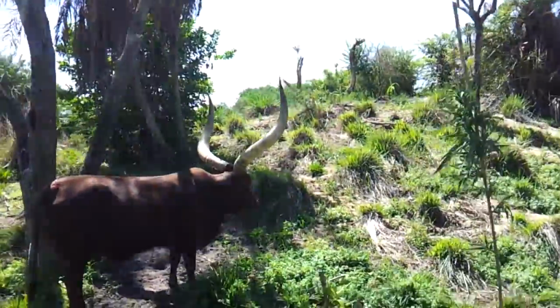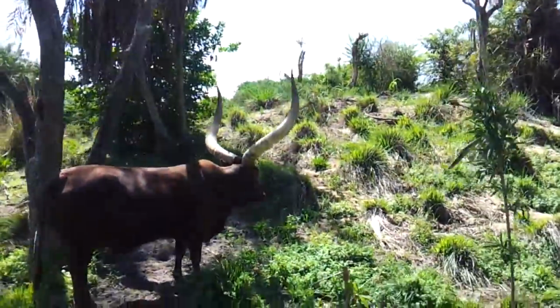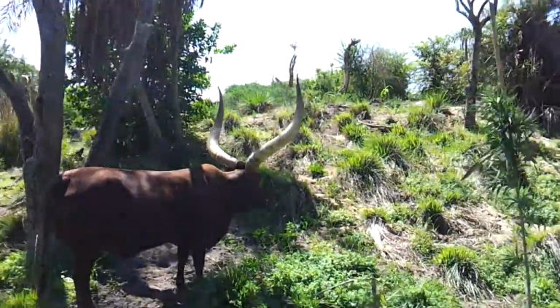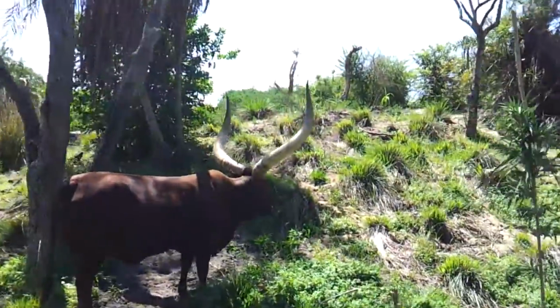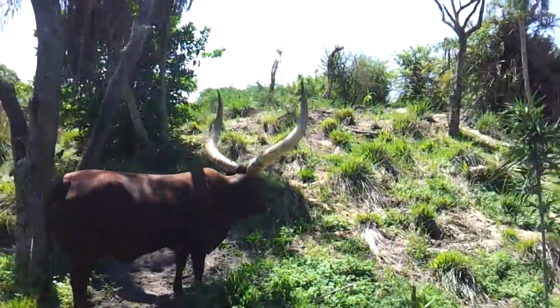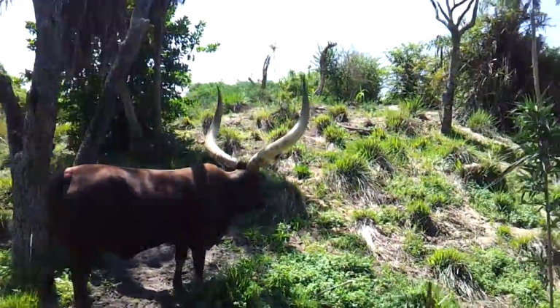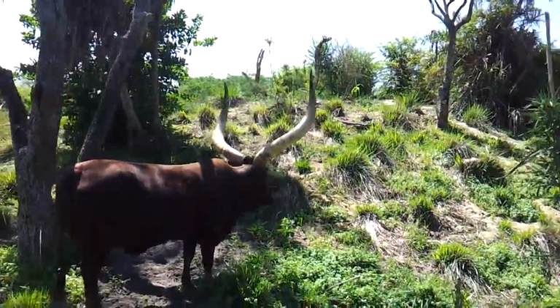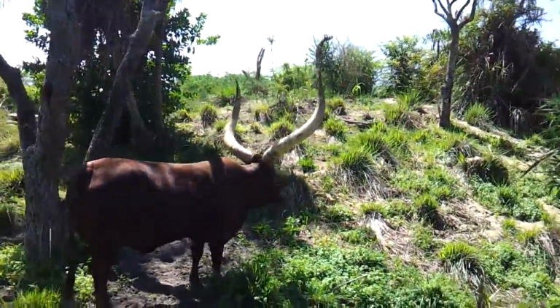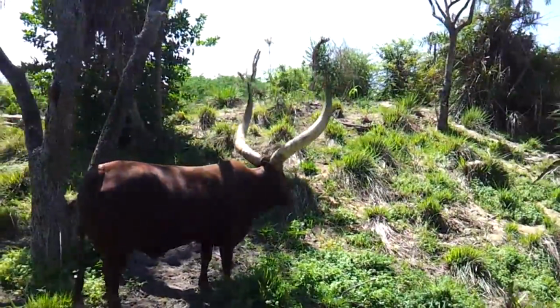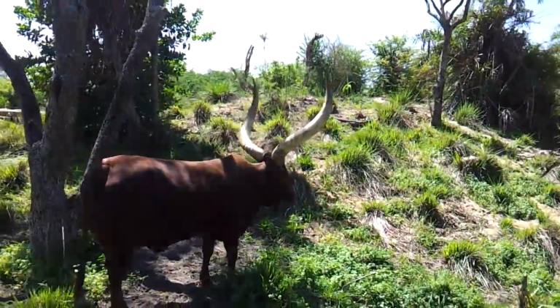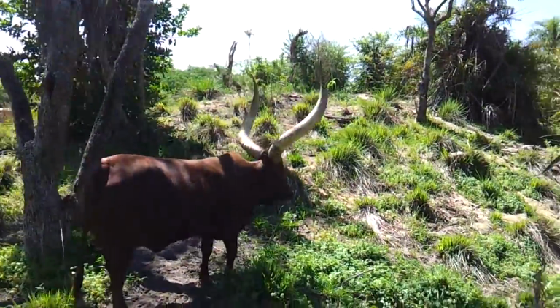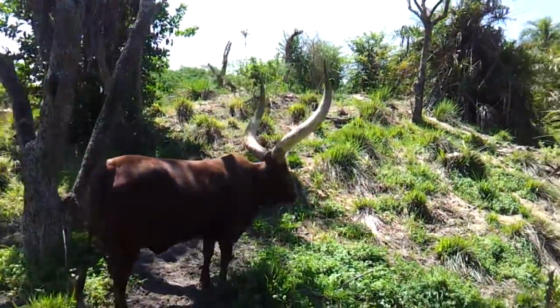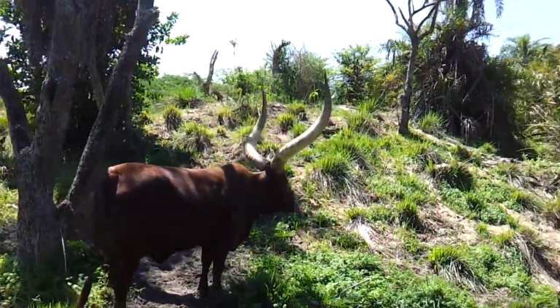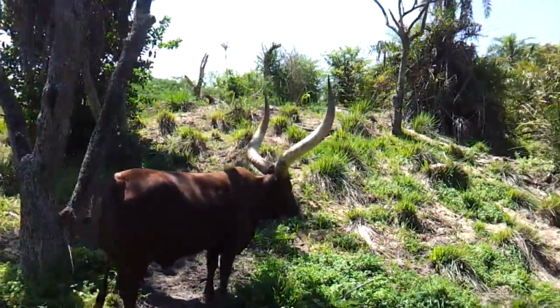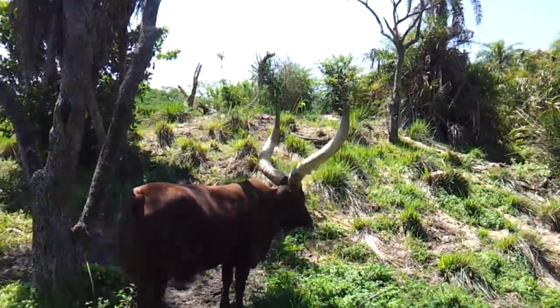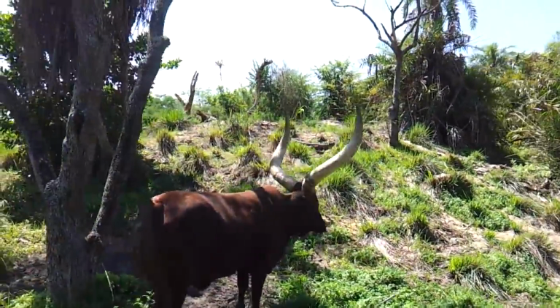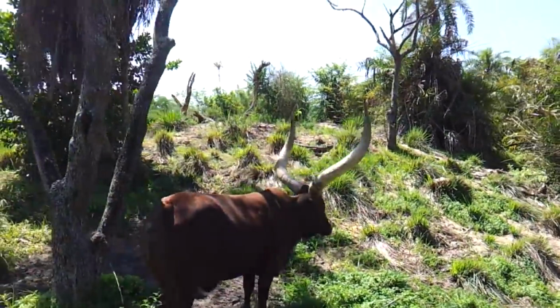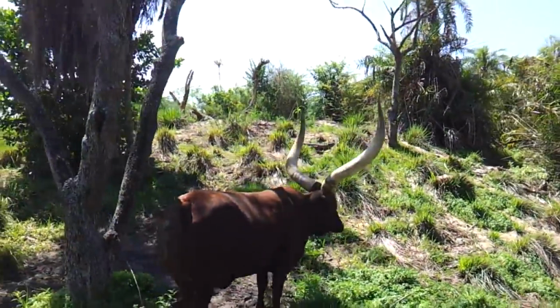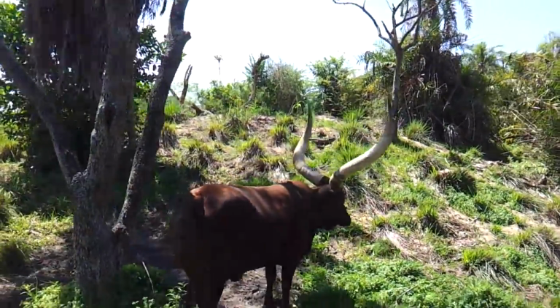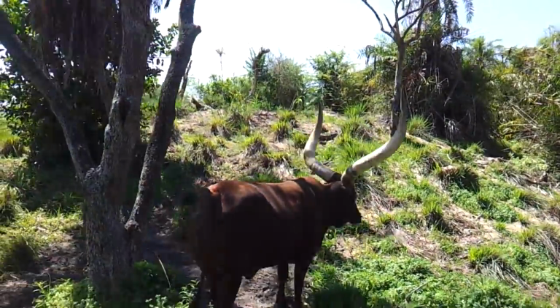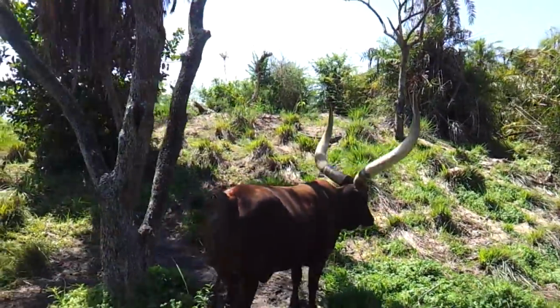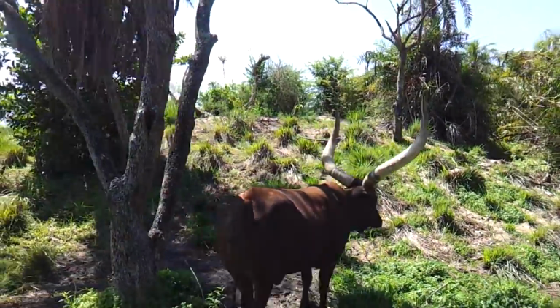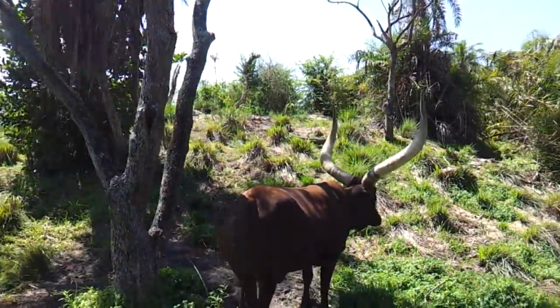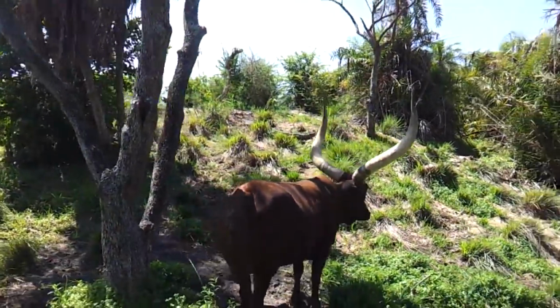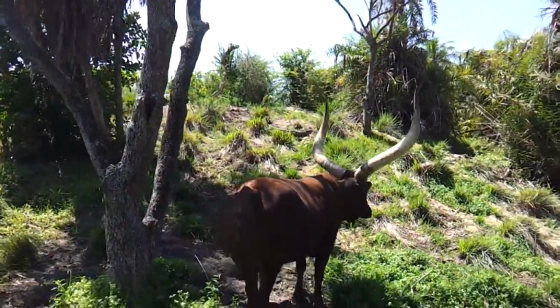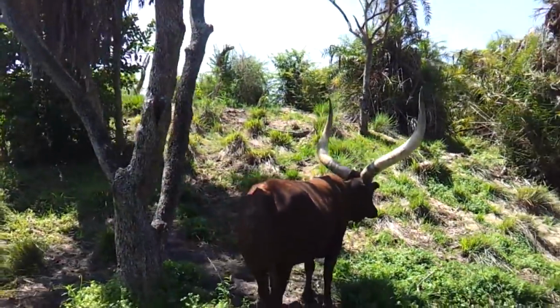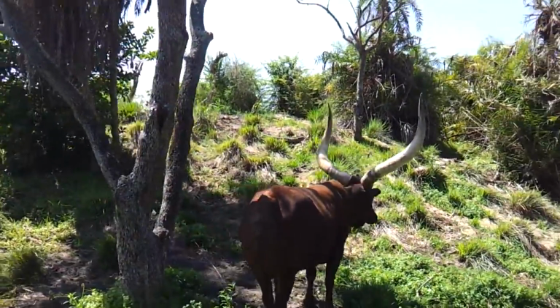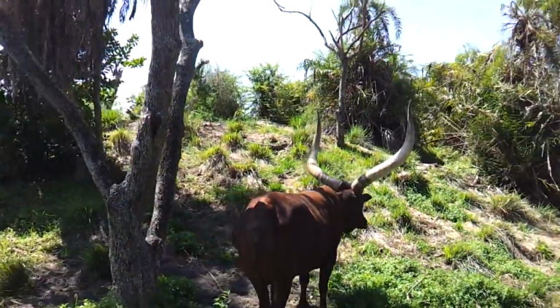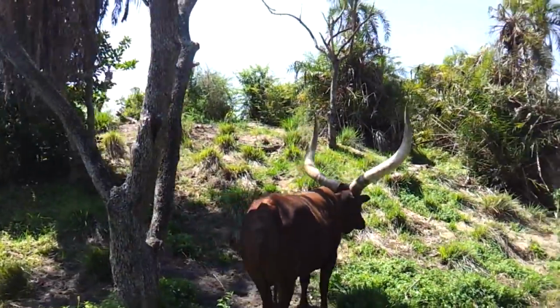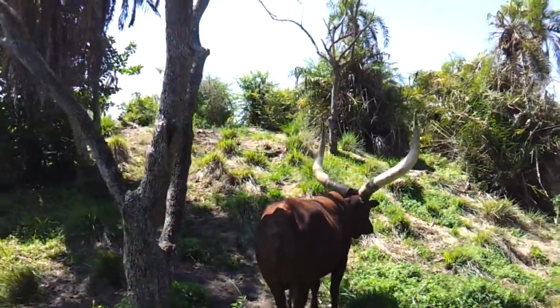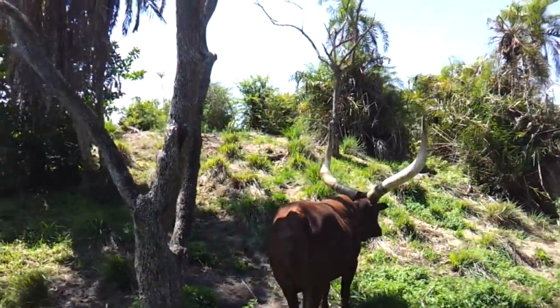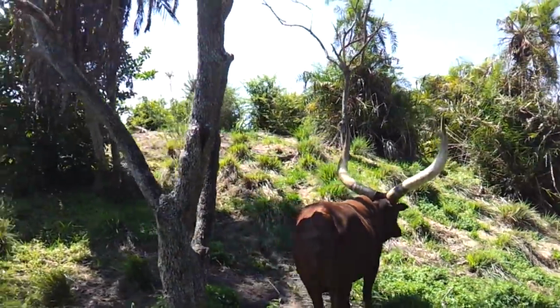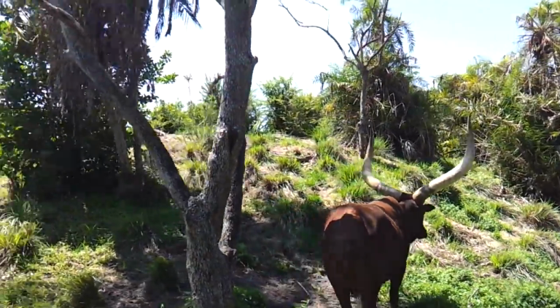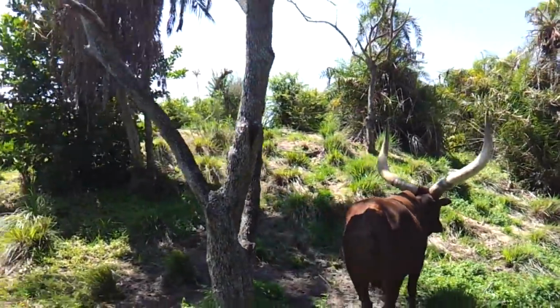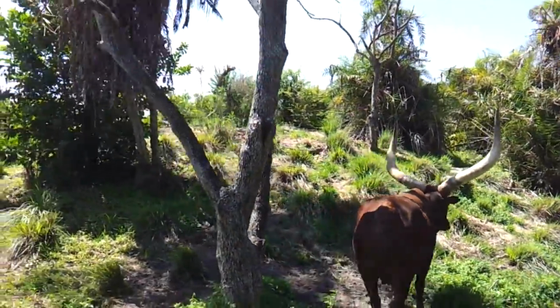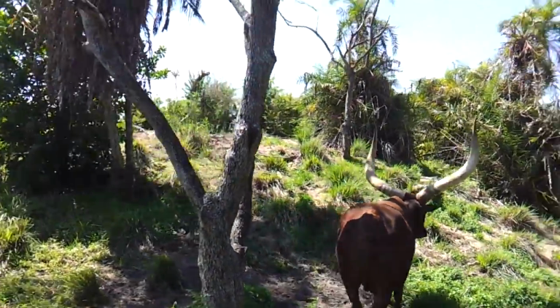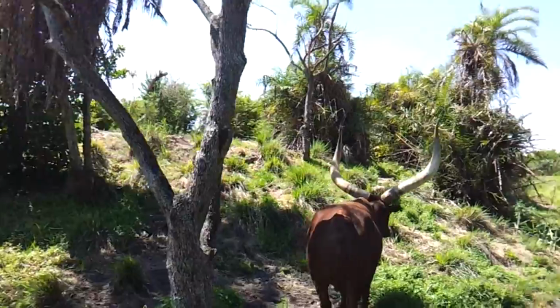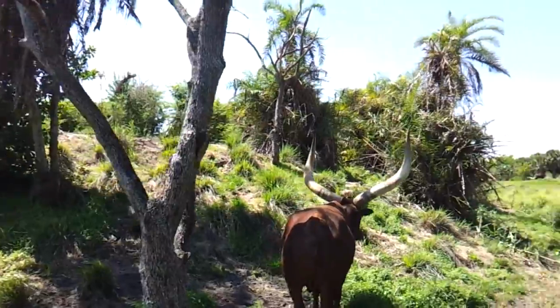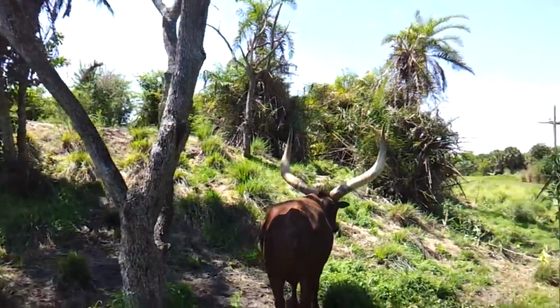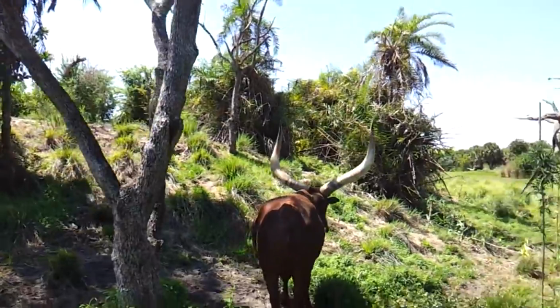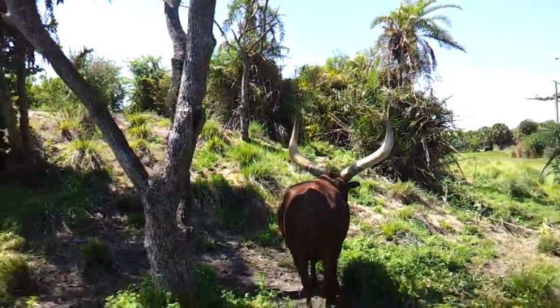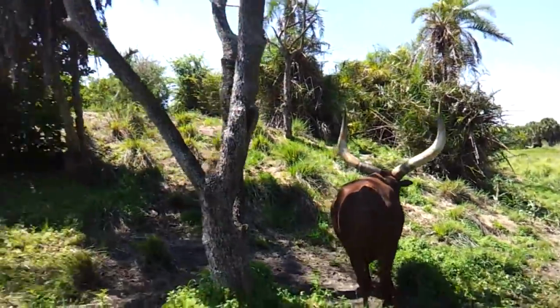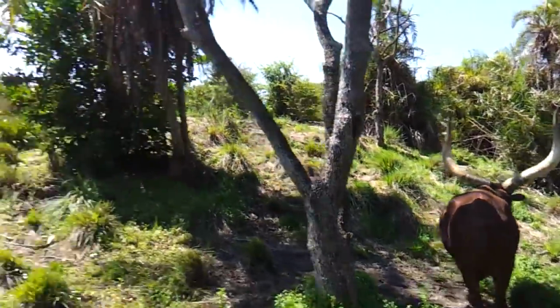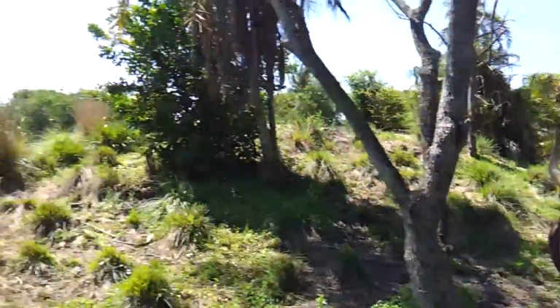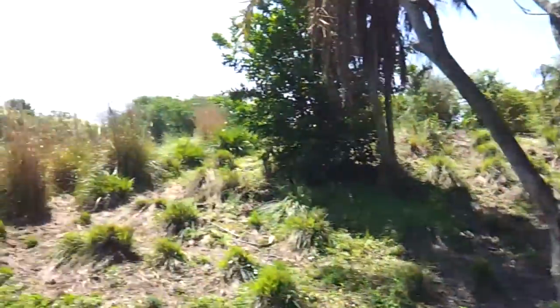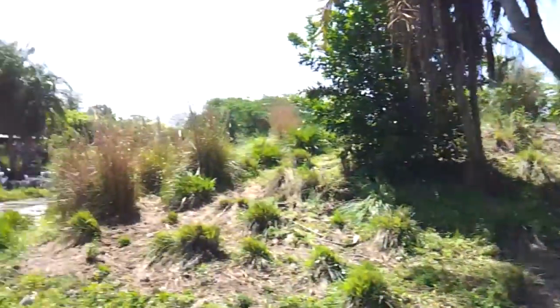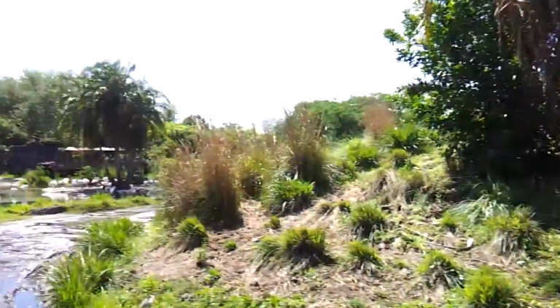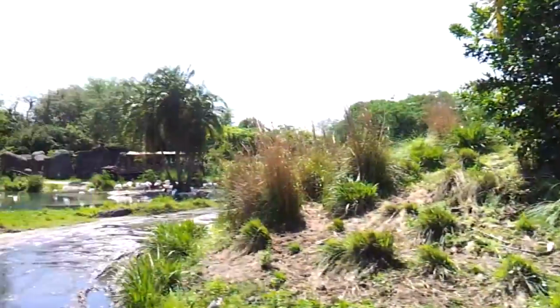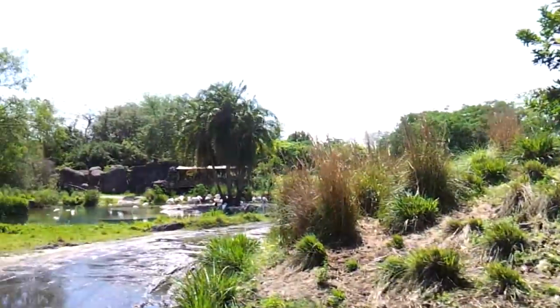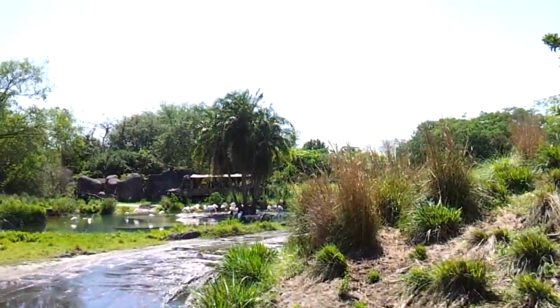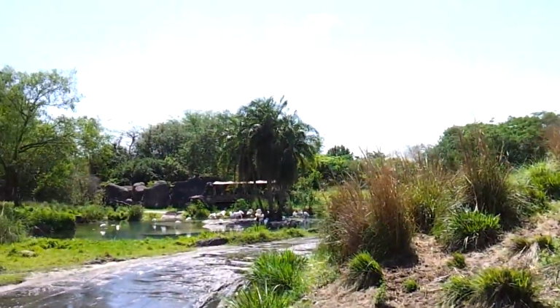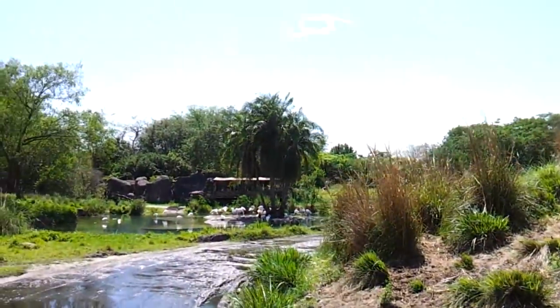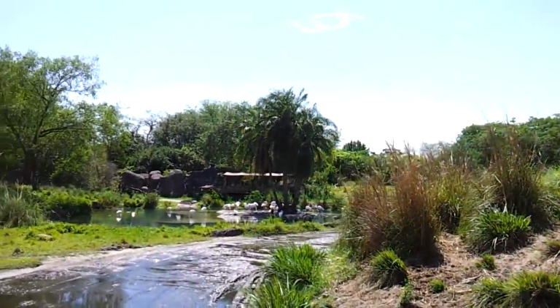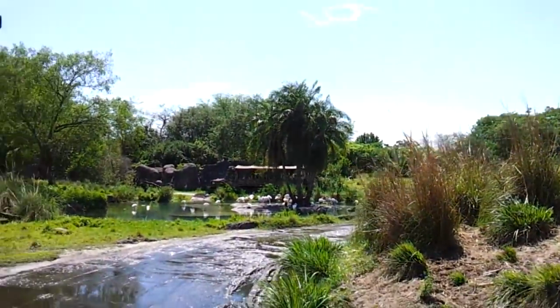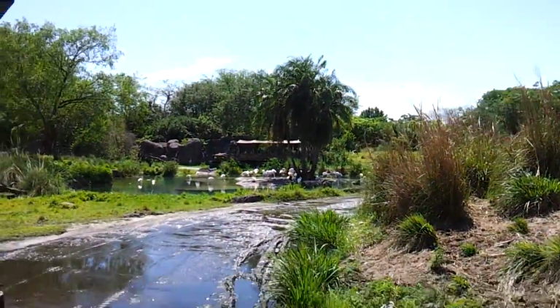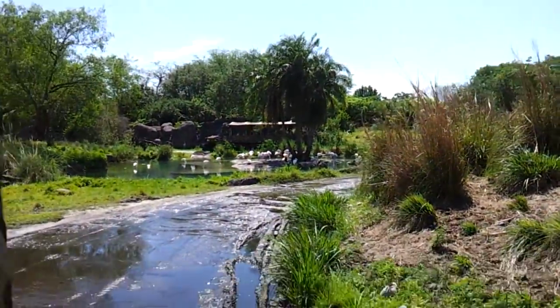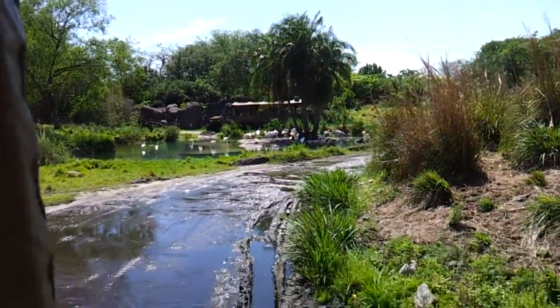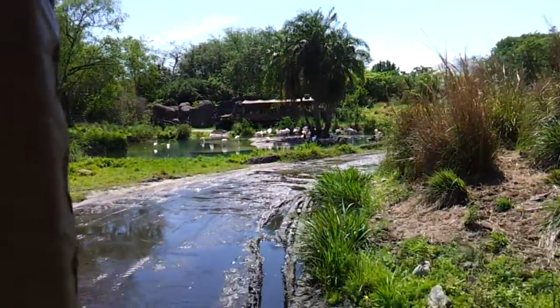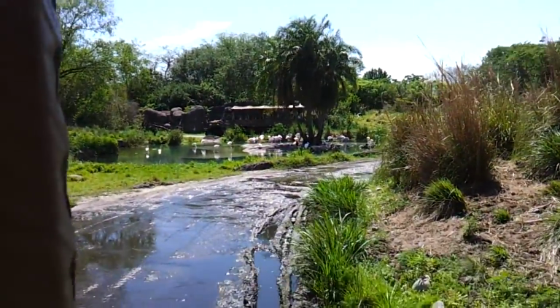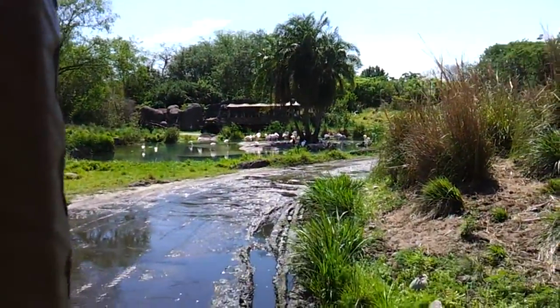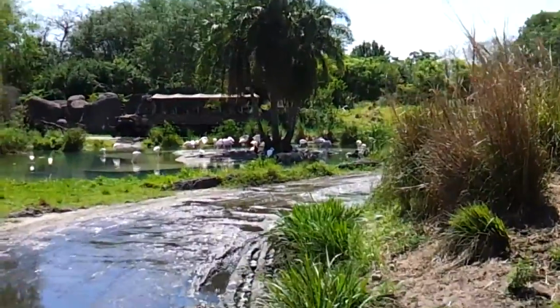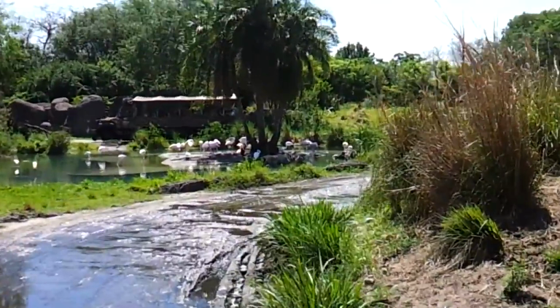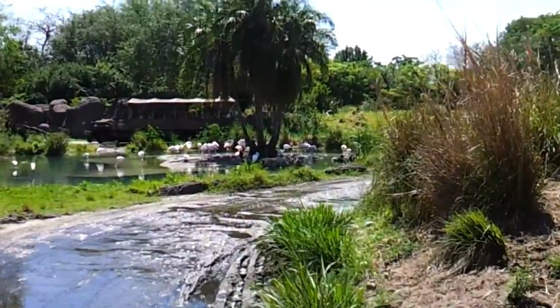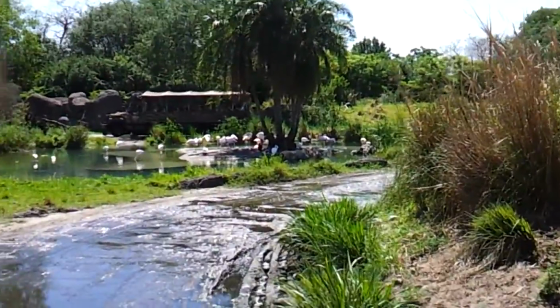The elephant's skin is really, really wrinkly. So they like to throw dirt and mud on their skin to help protect it from the sun — it acts as a sunblock.